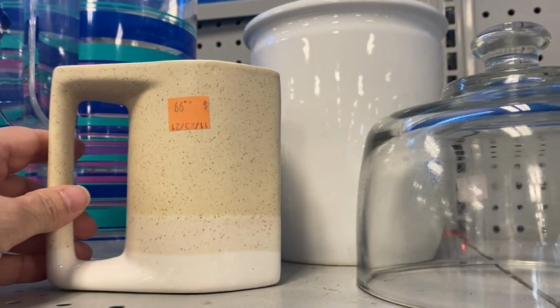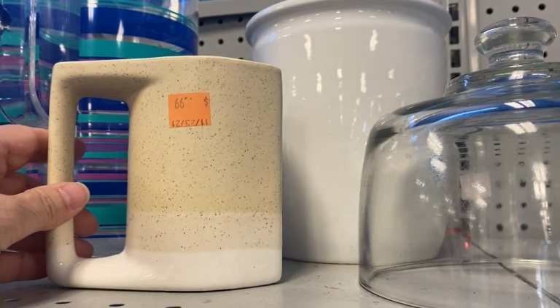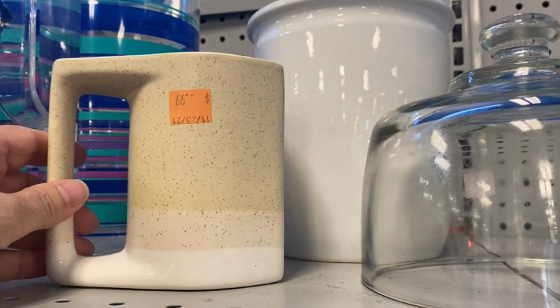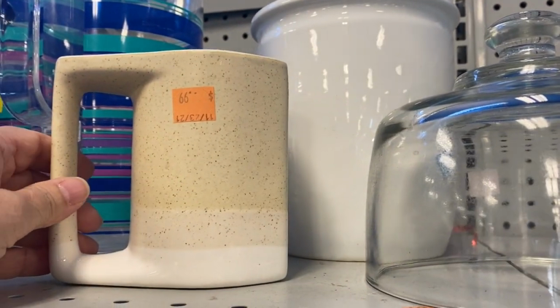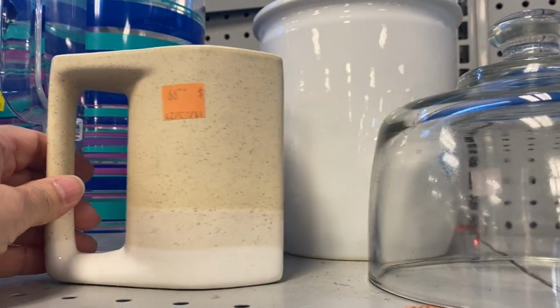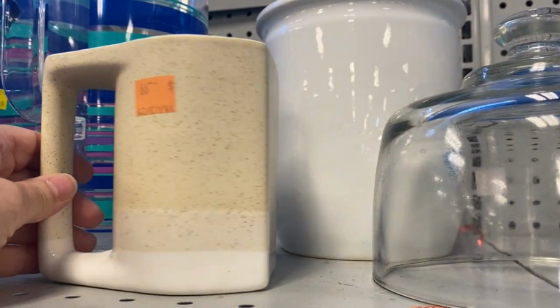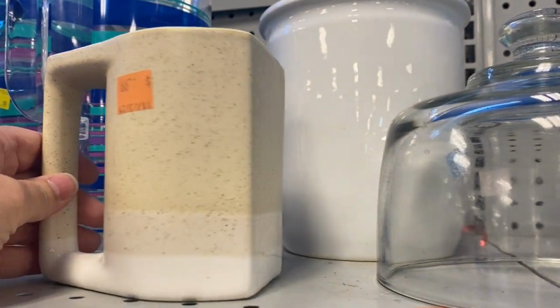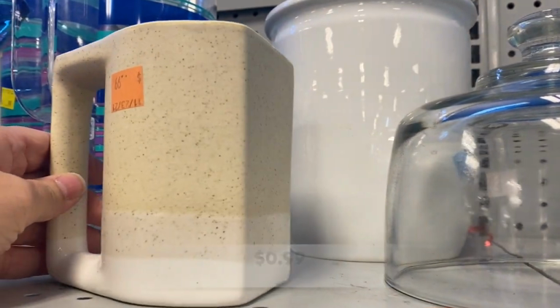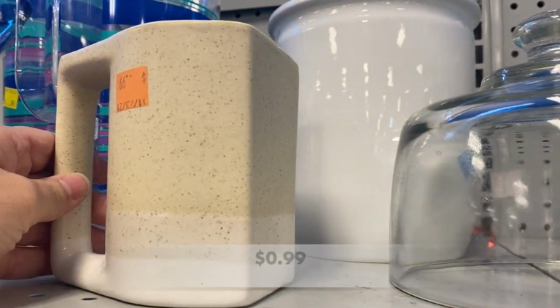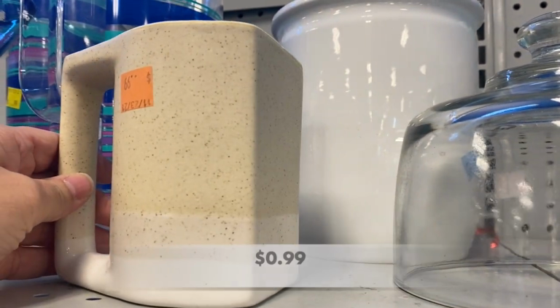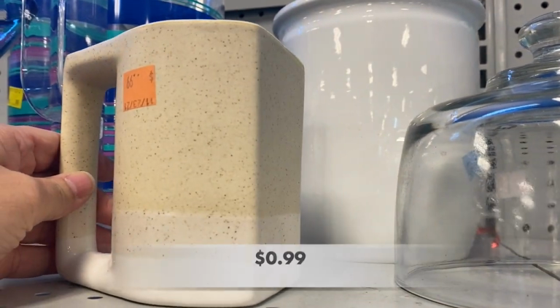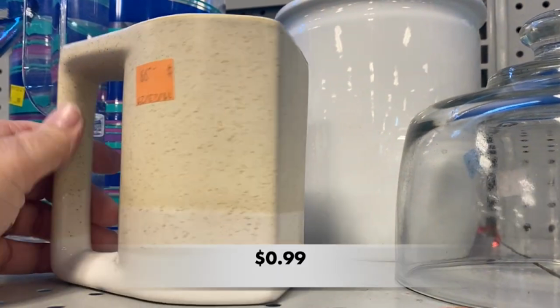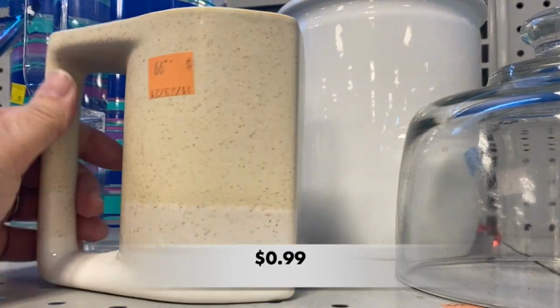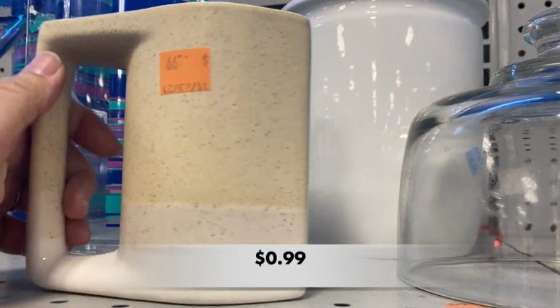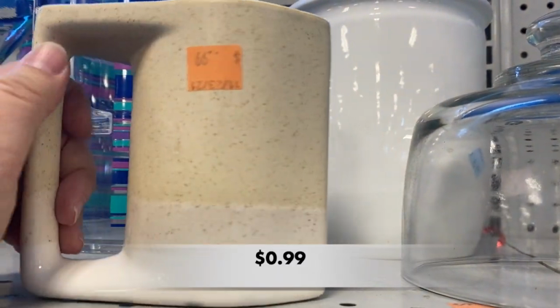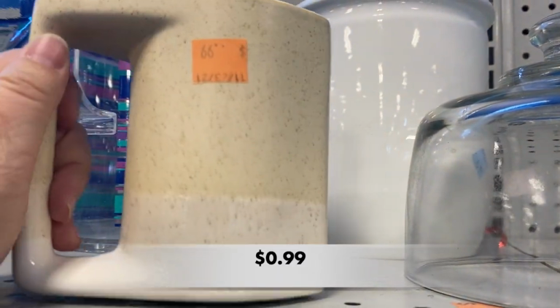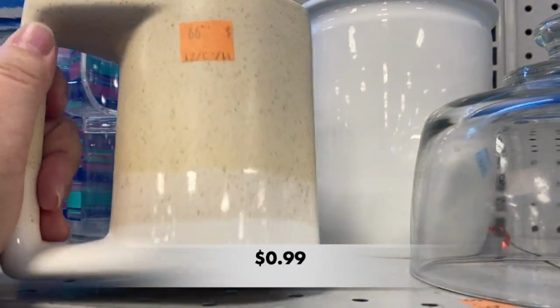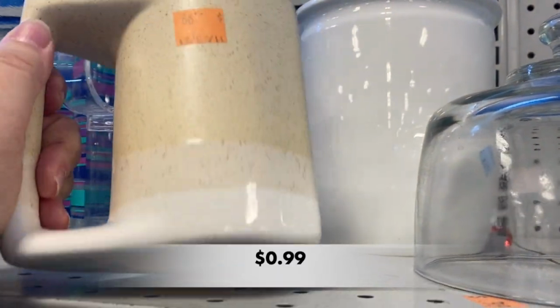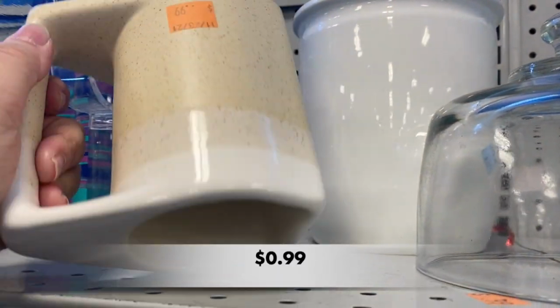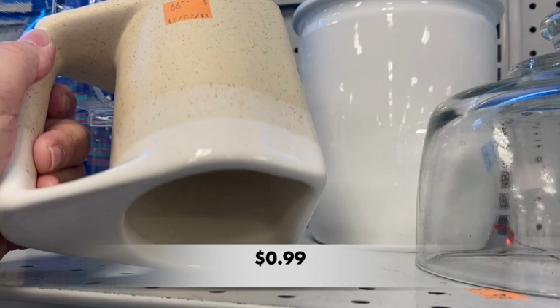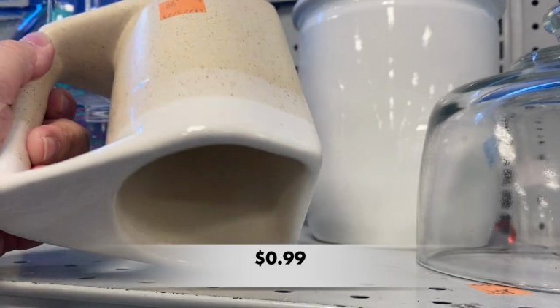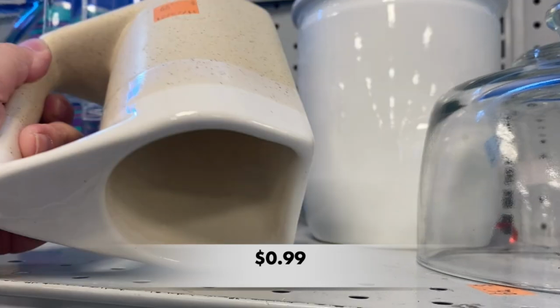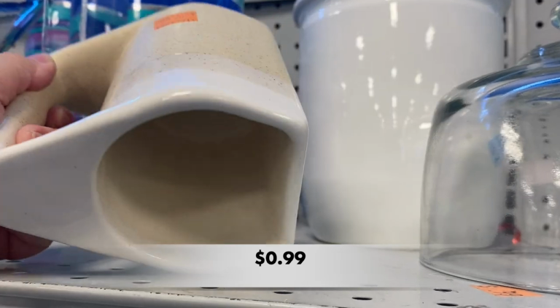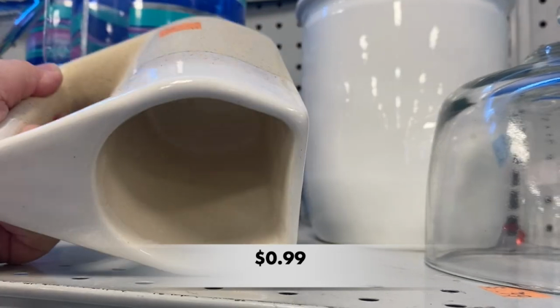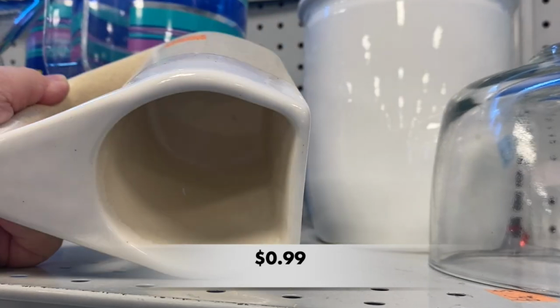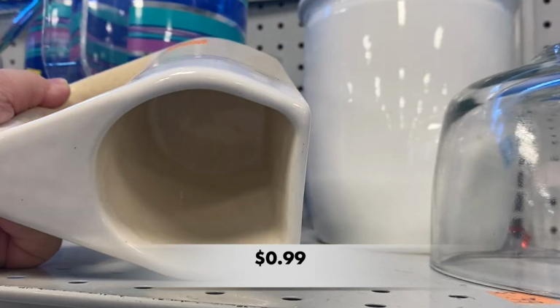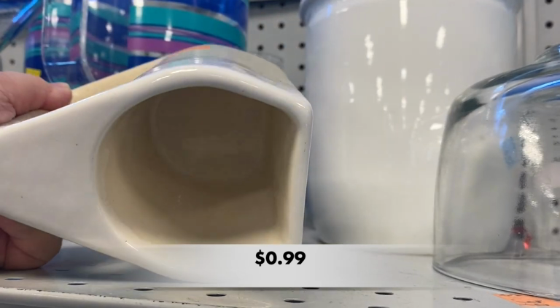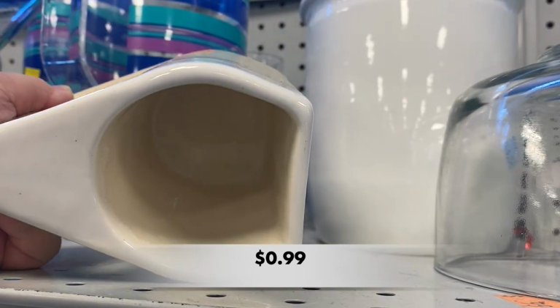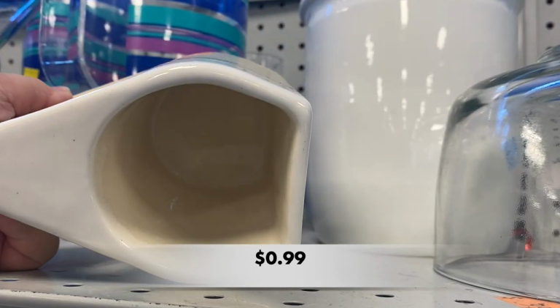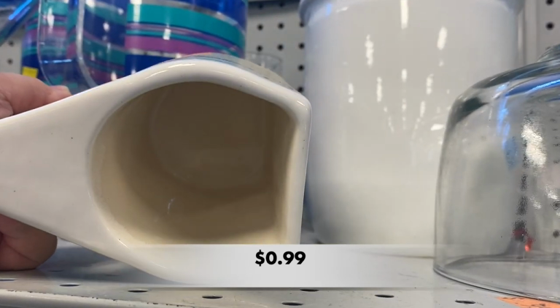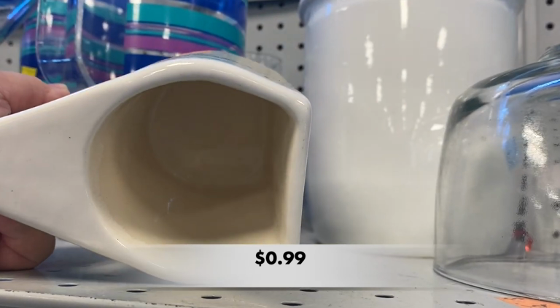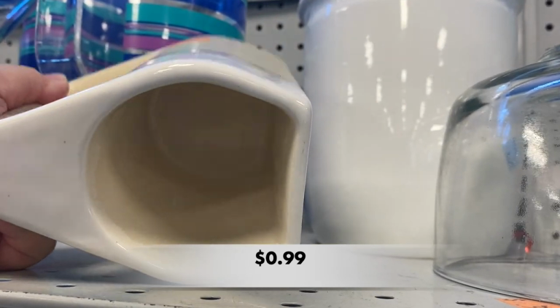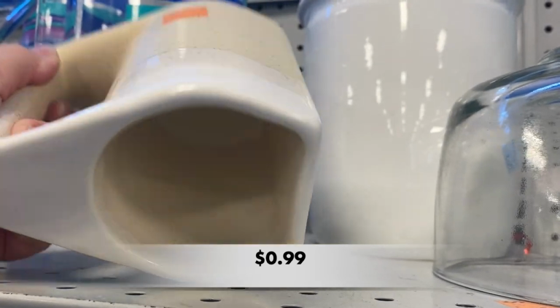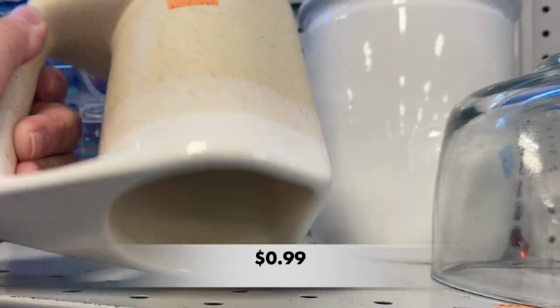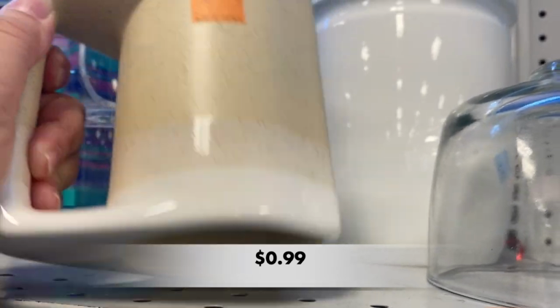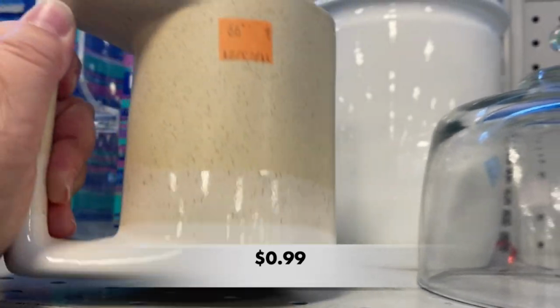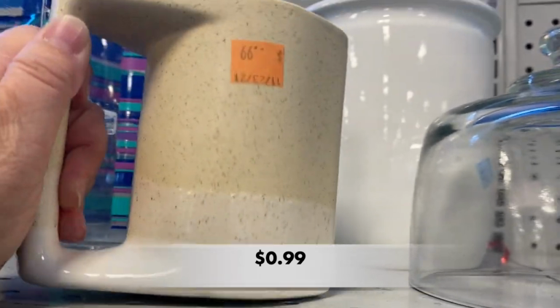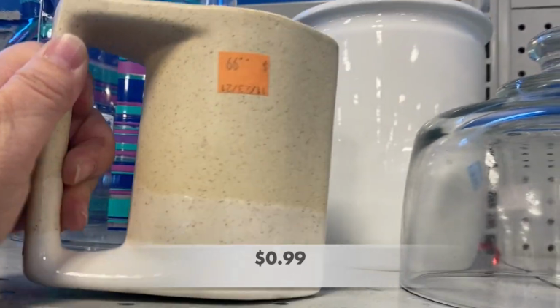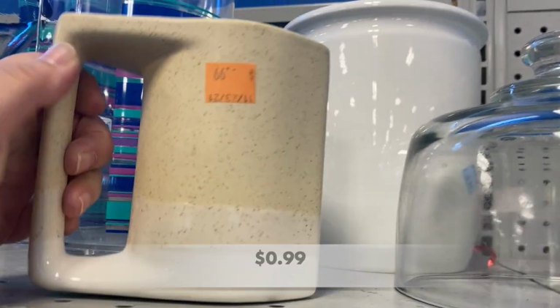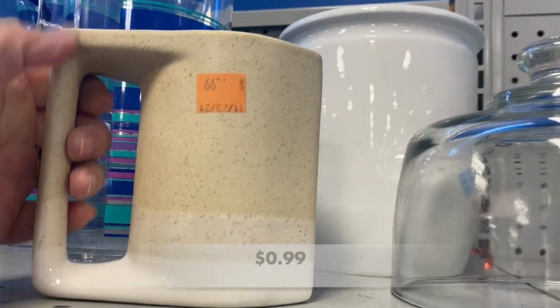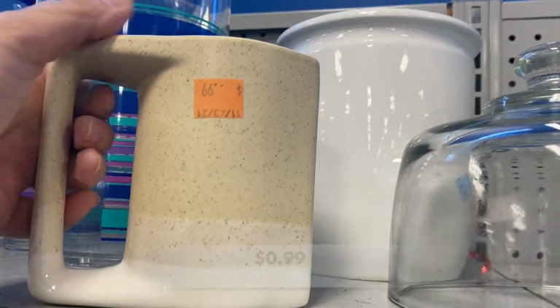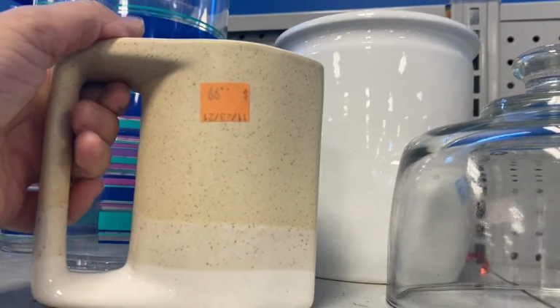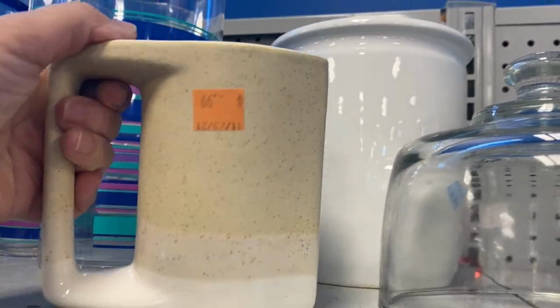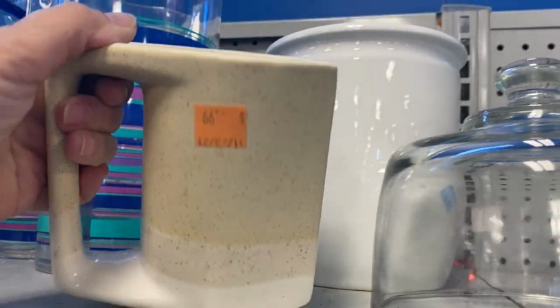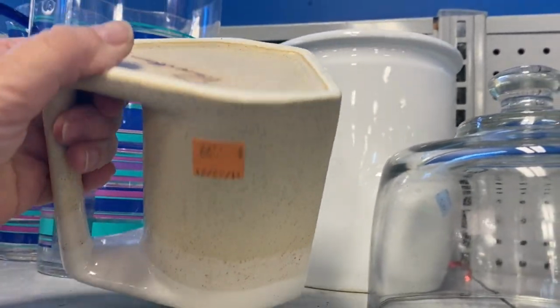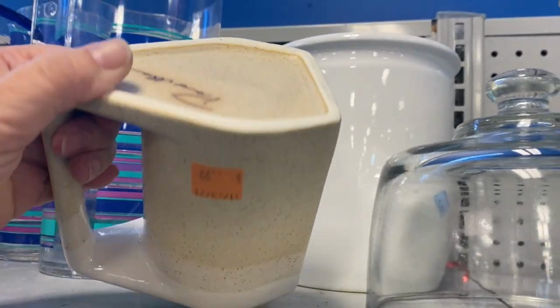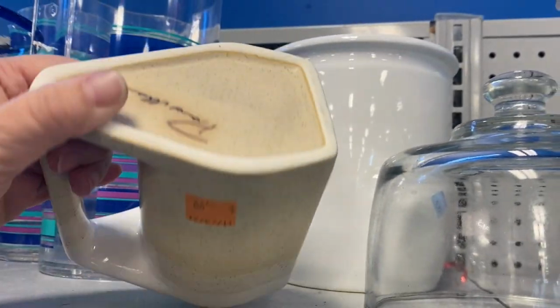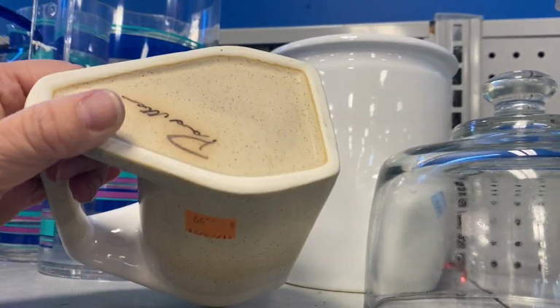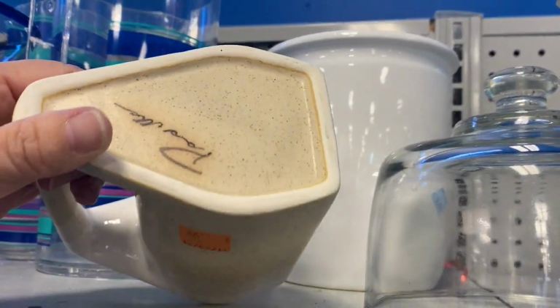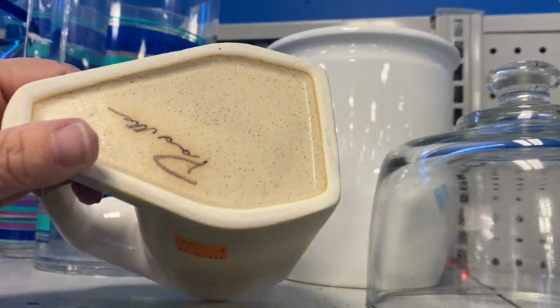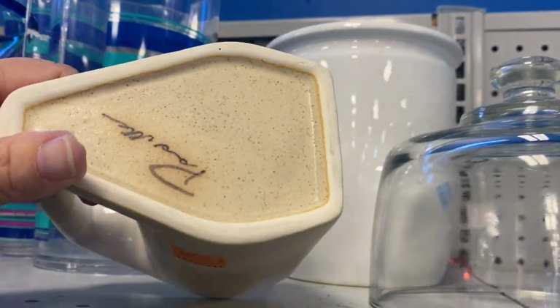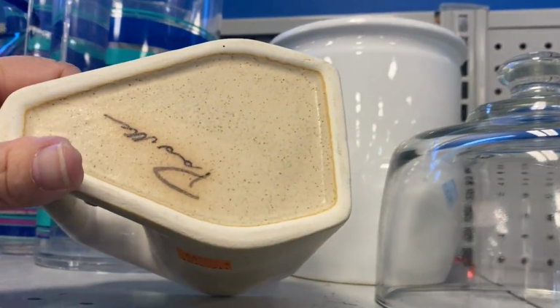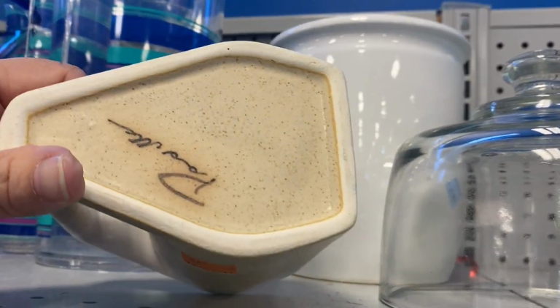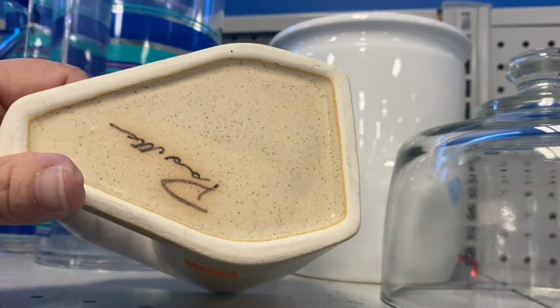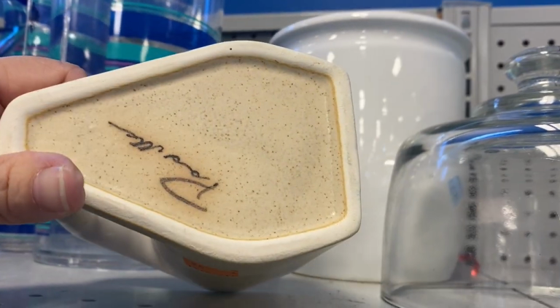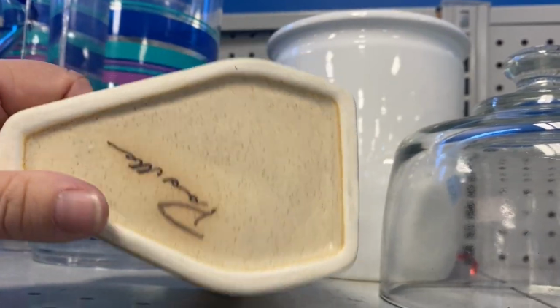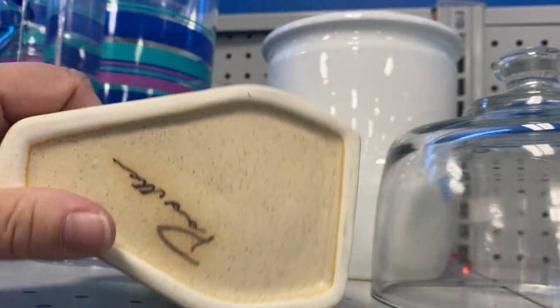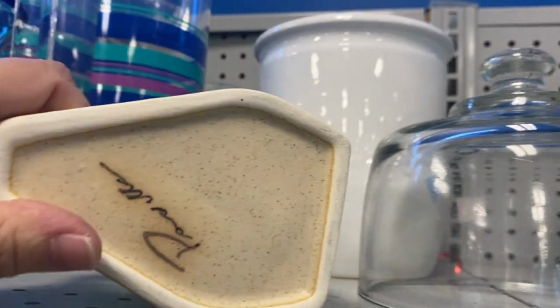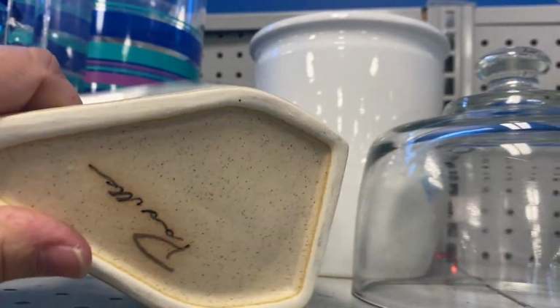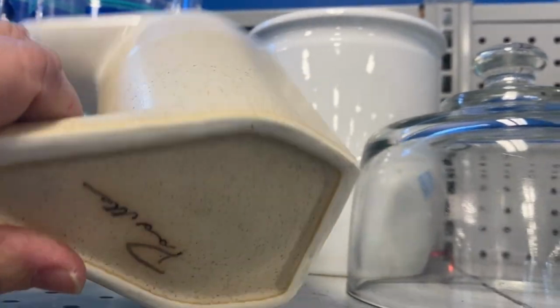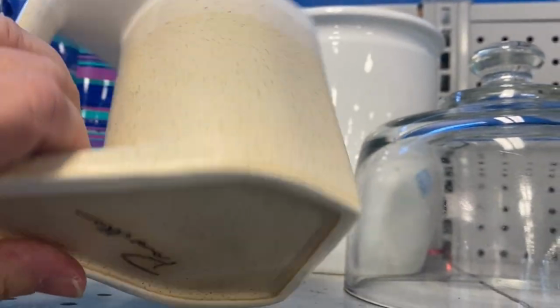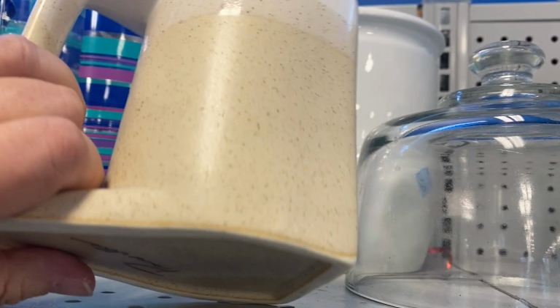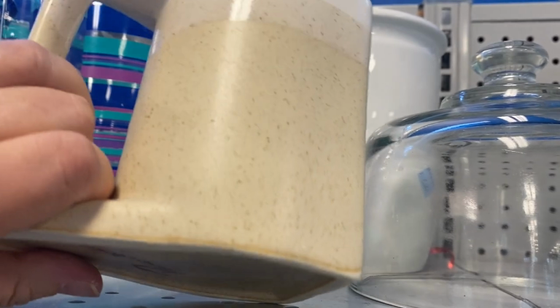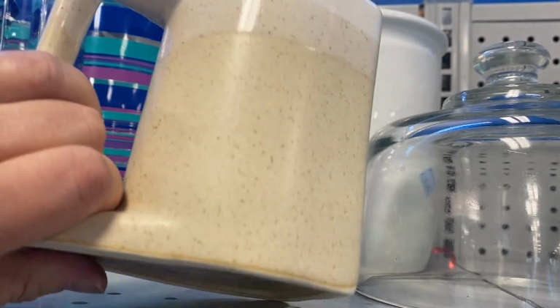This mug caught my eye. It's got a great shape, it is a pottery mug, and it is signed on the bottom.